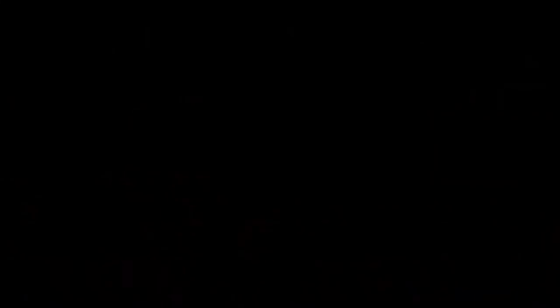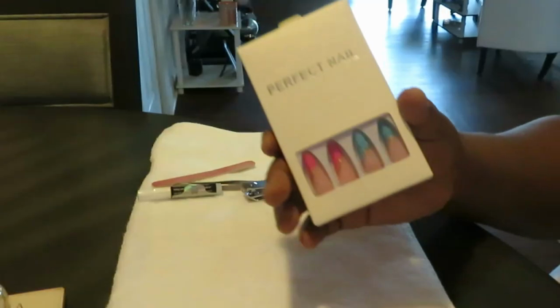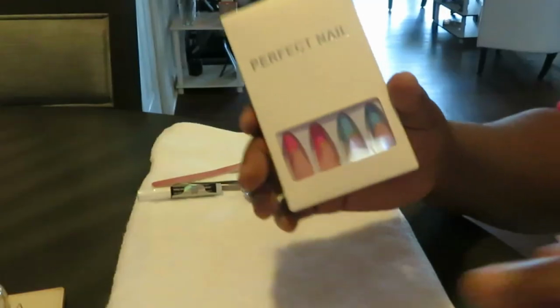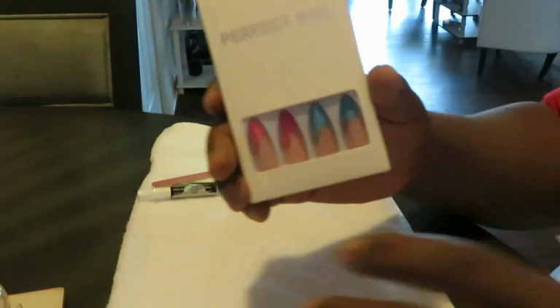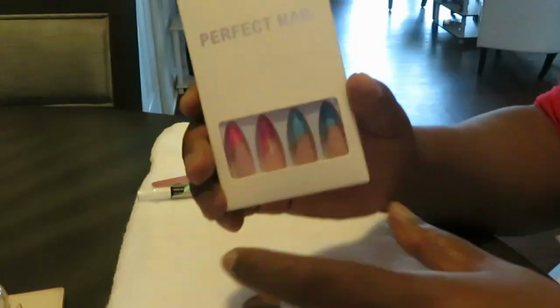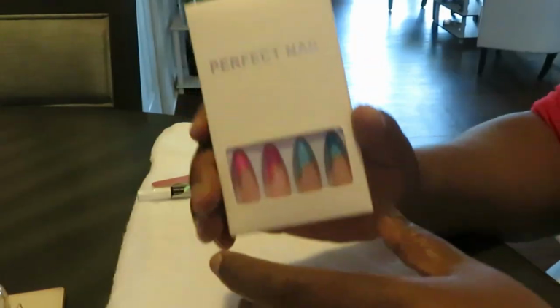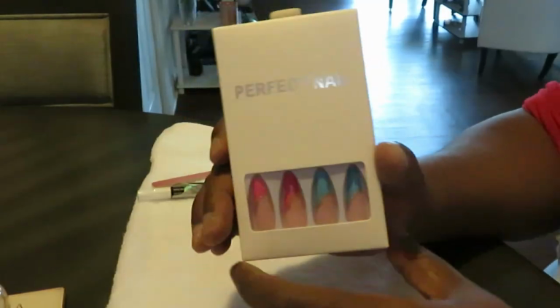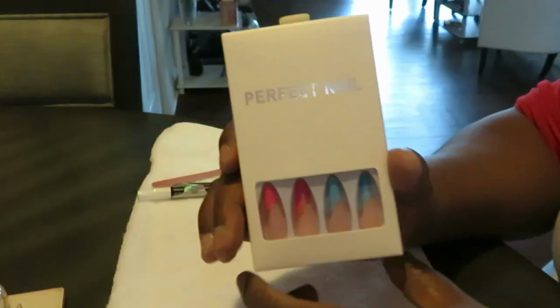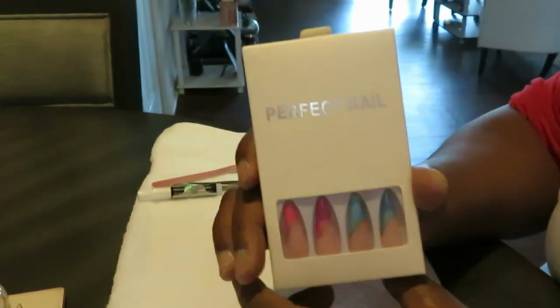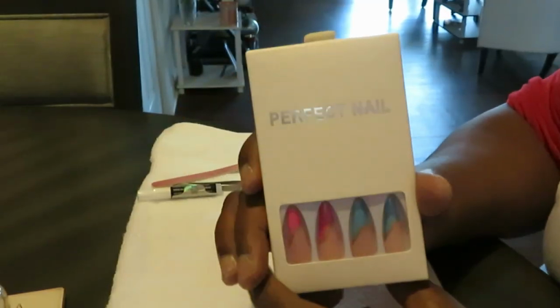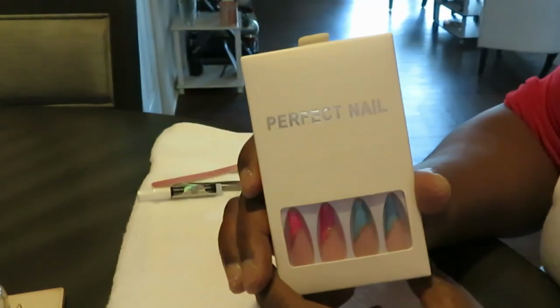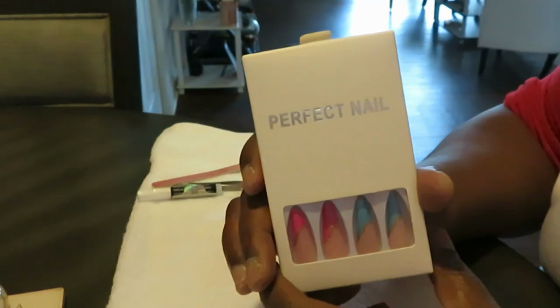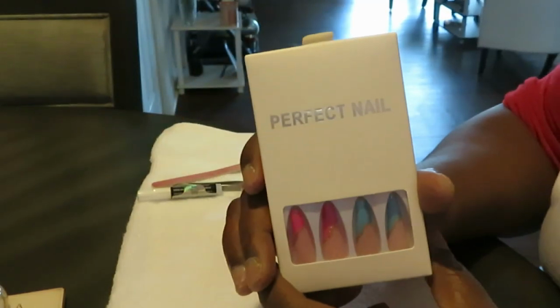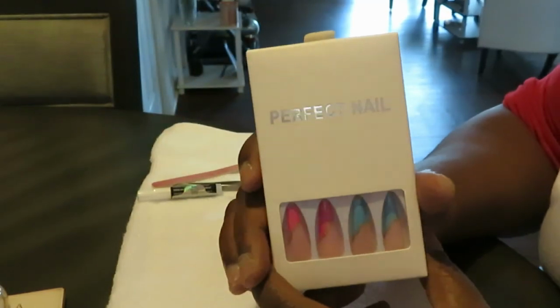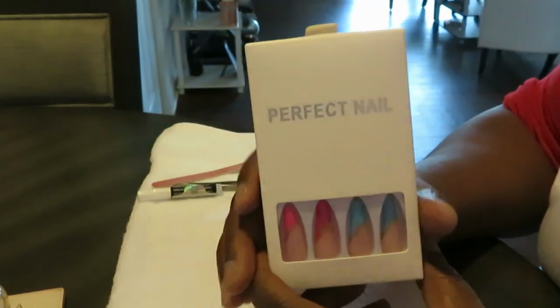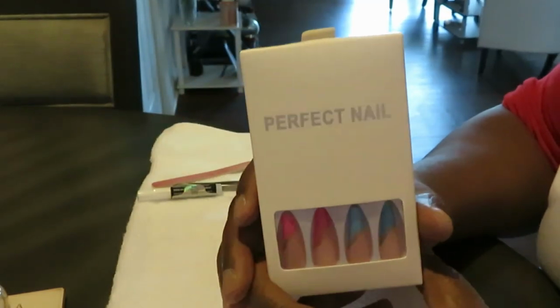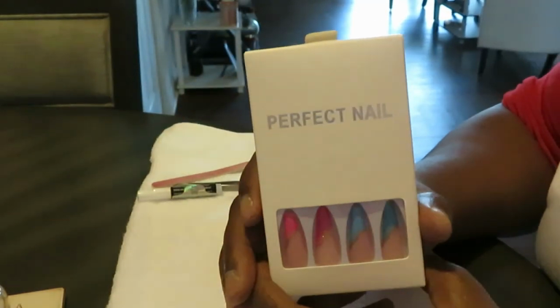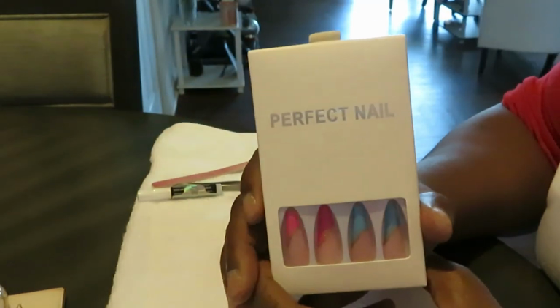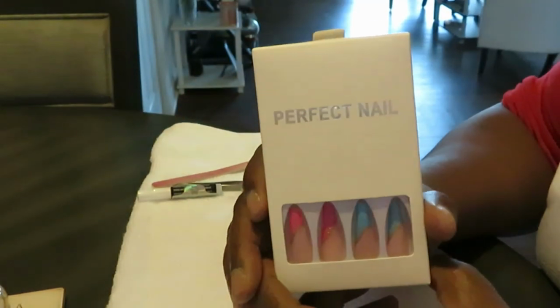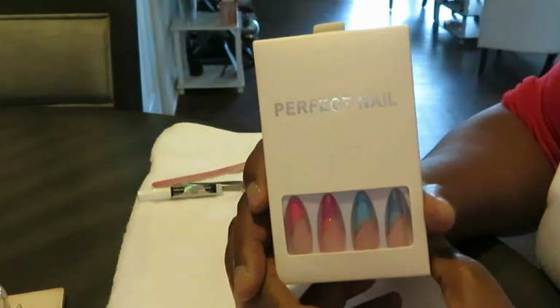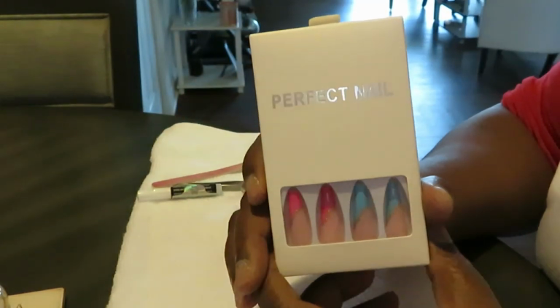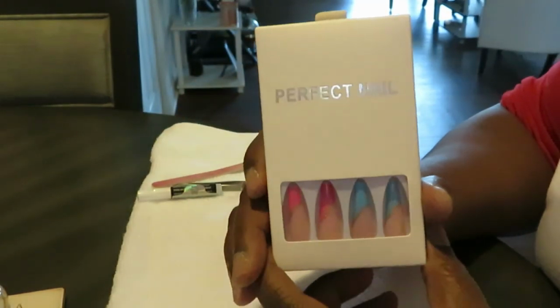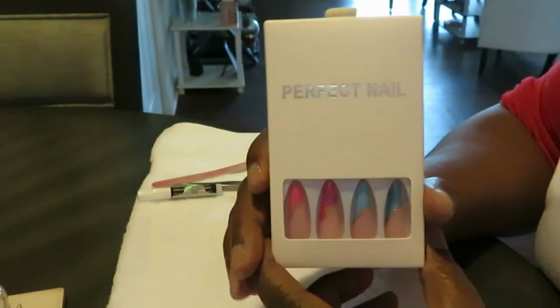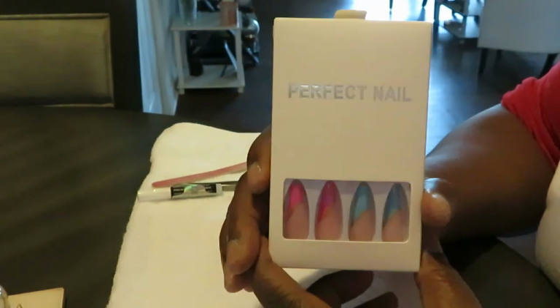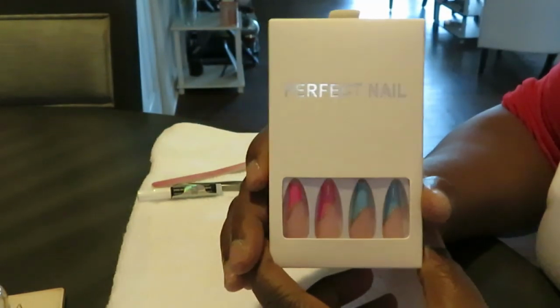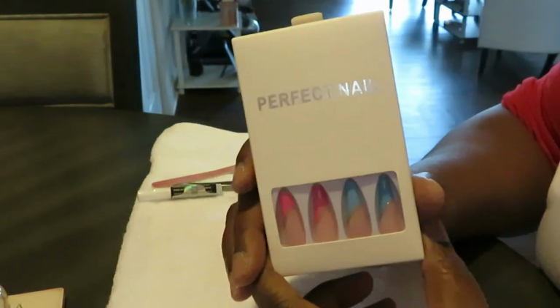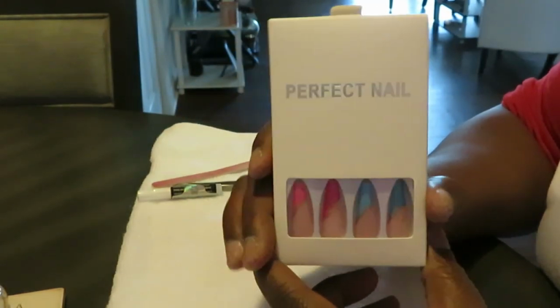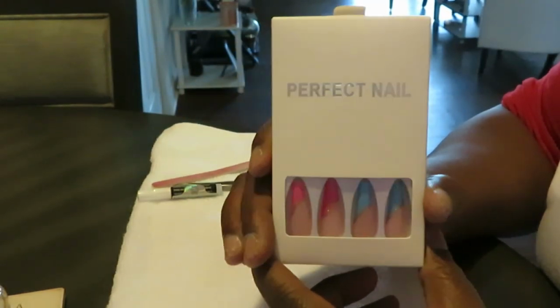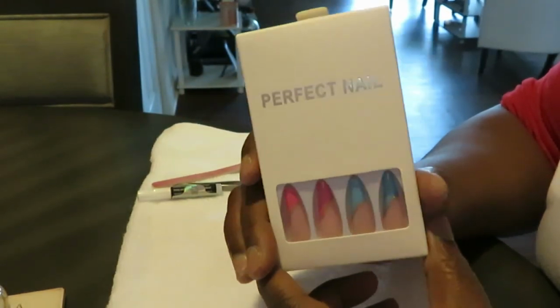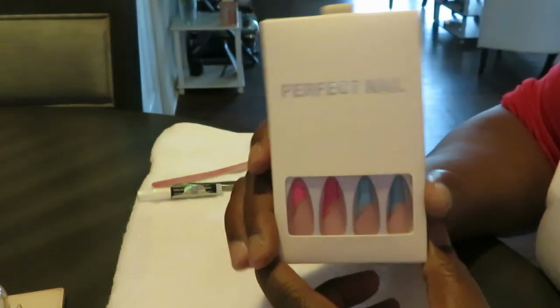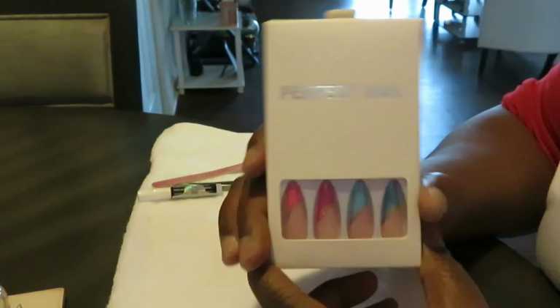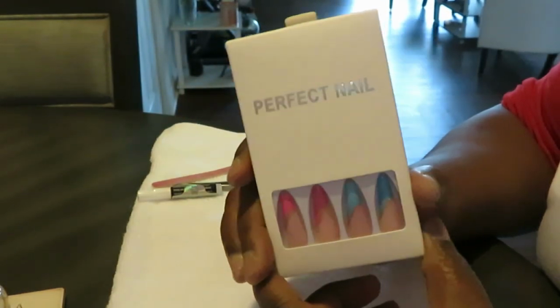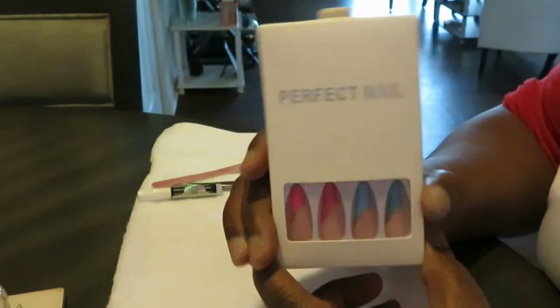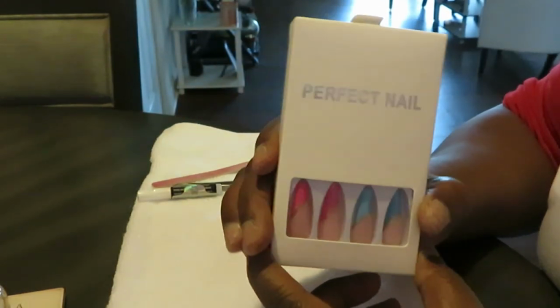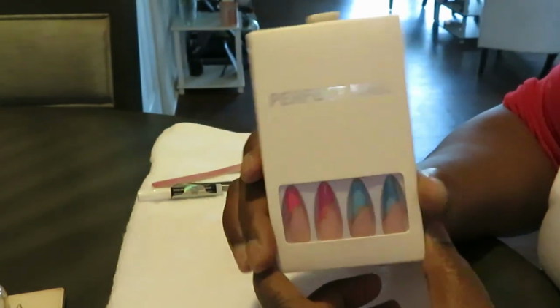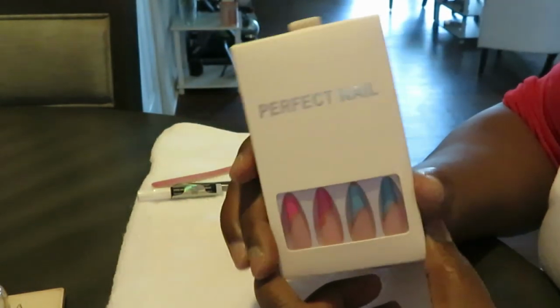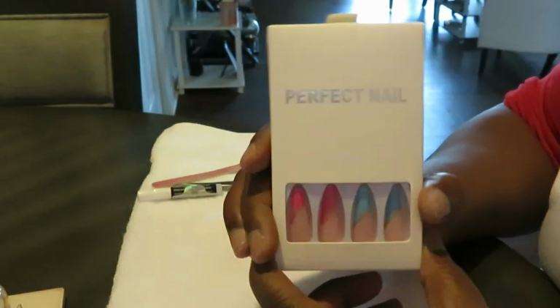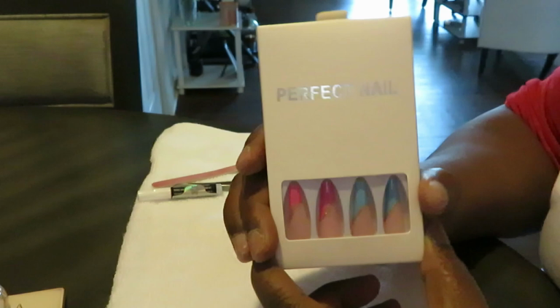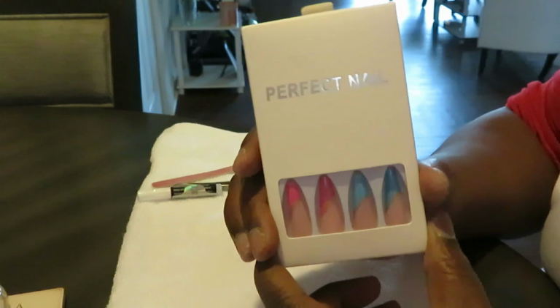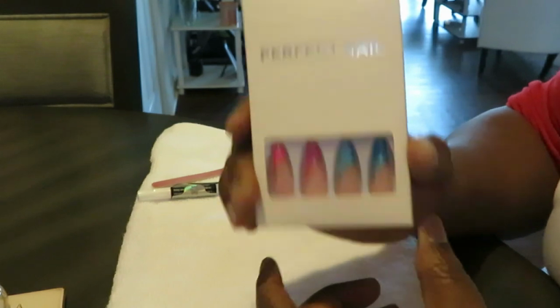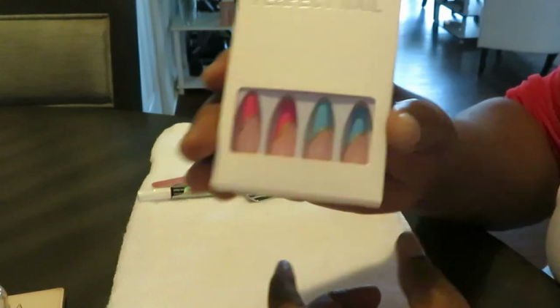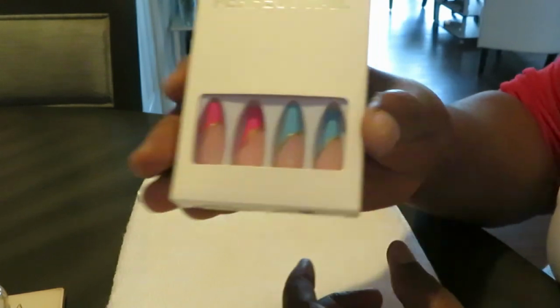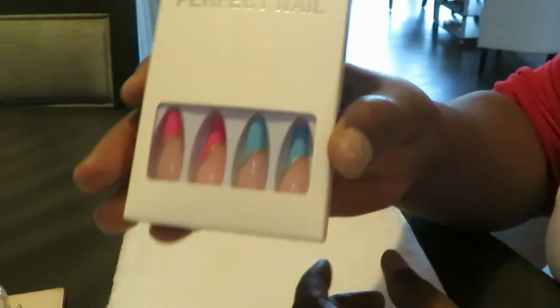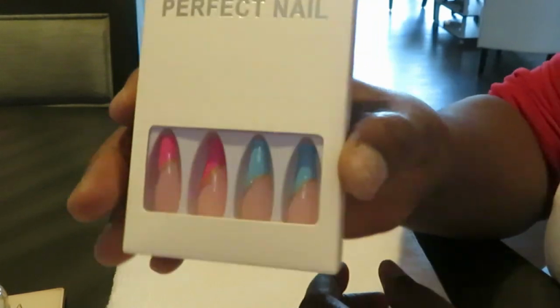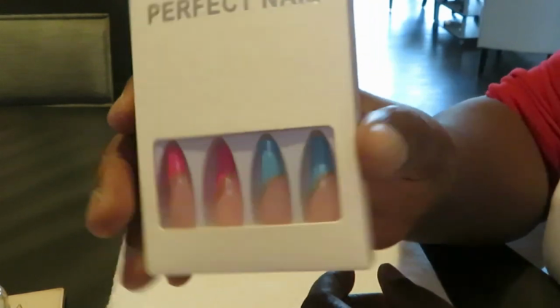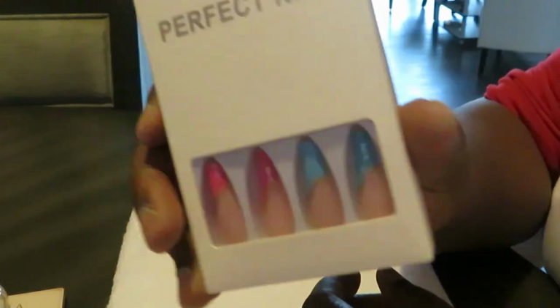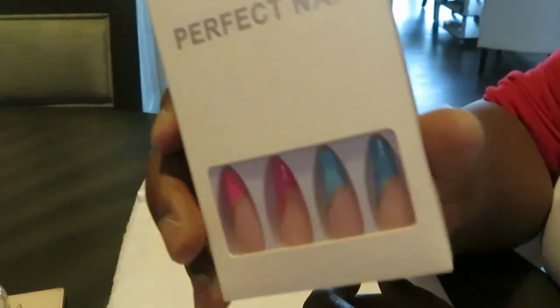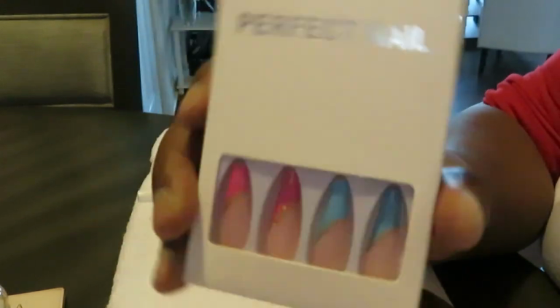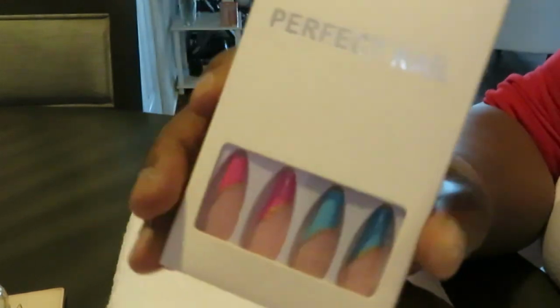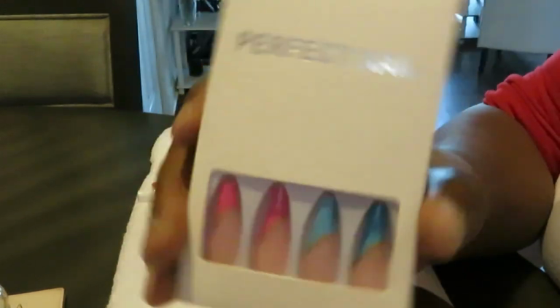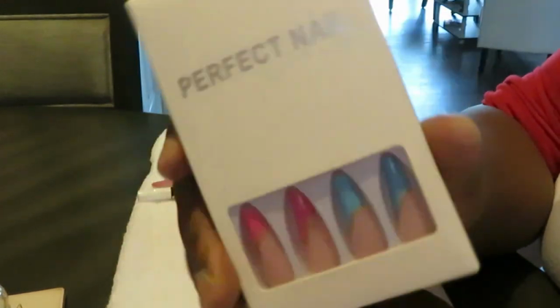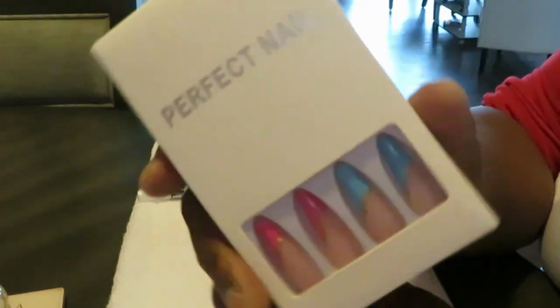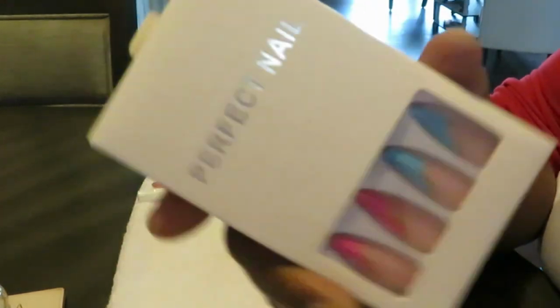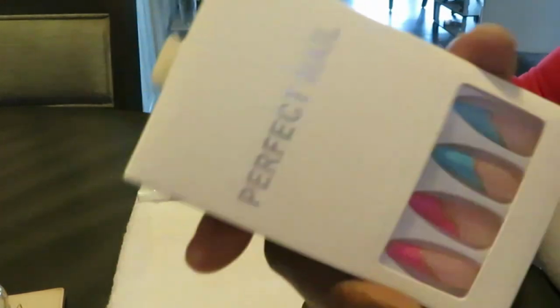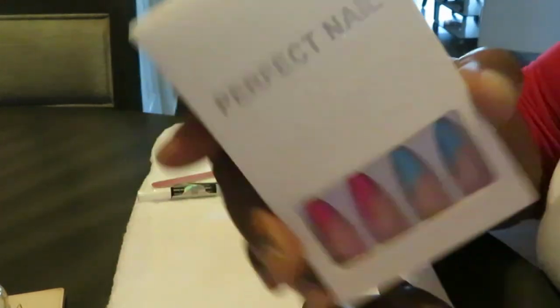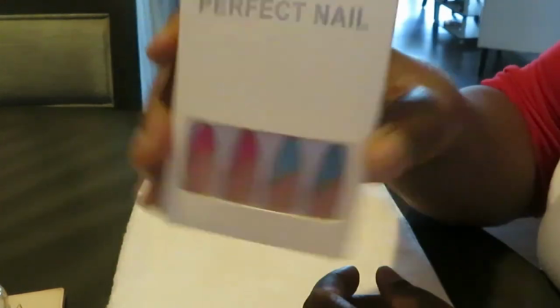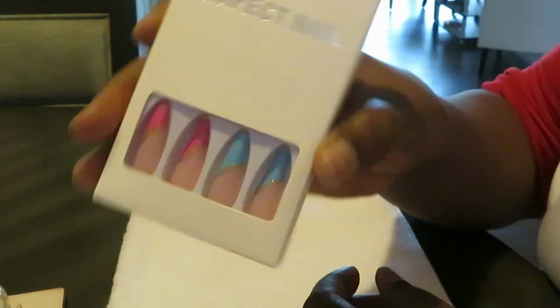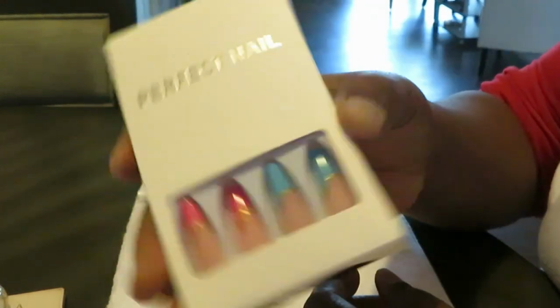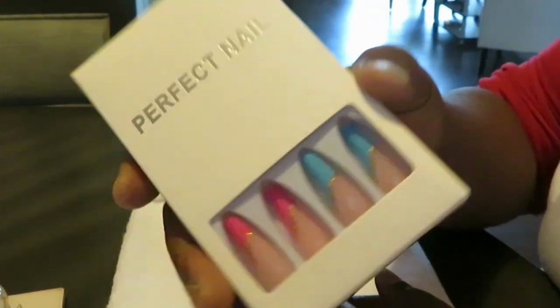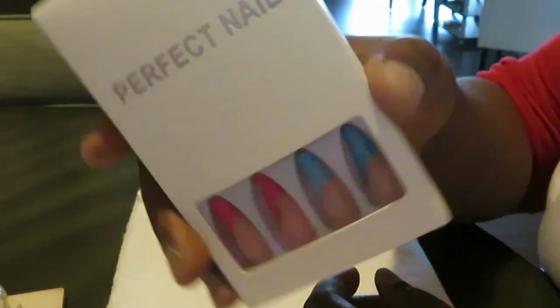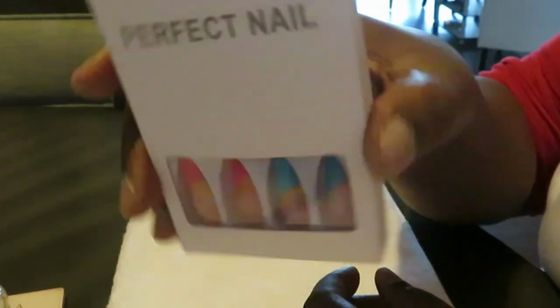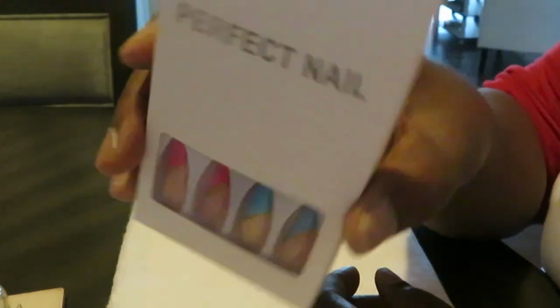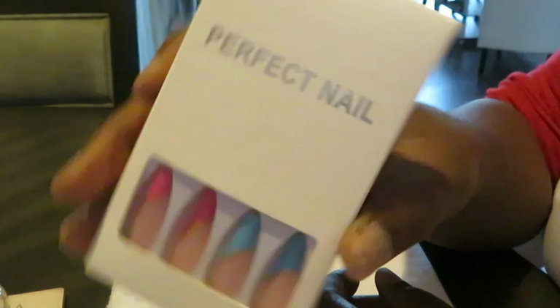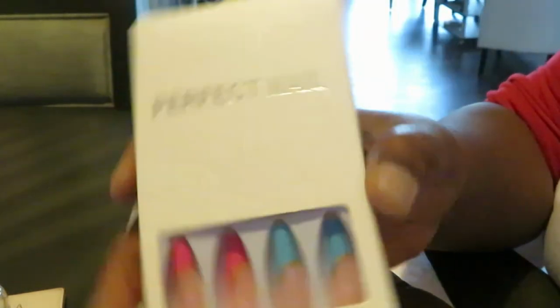Hey guys, it is Arika Misha and today we are doing nails. You guys know how much I love doing my nails.